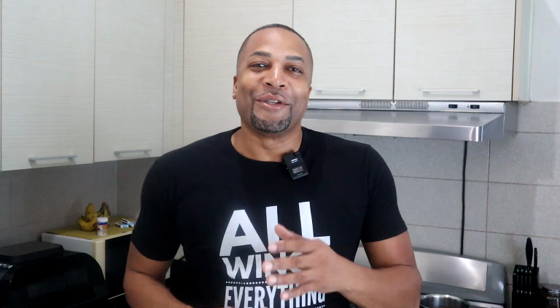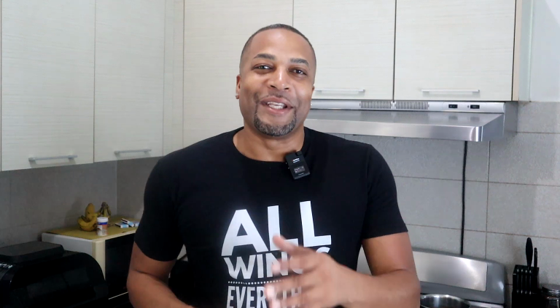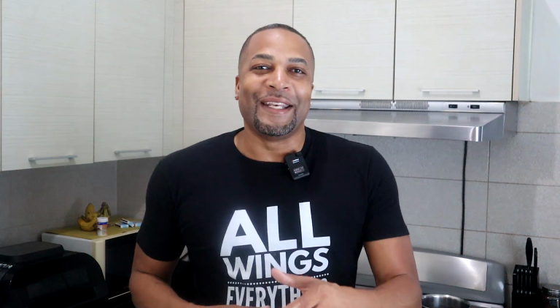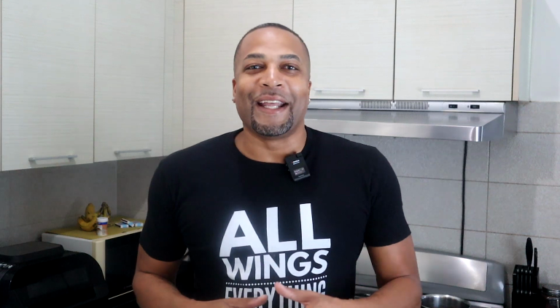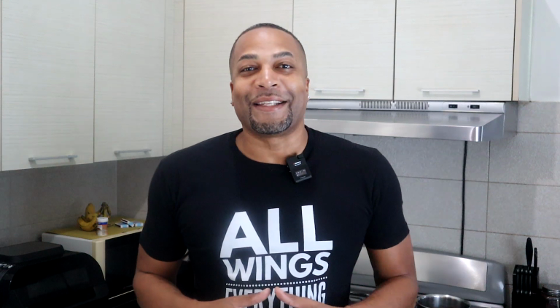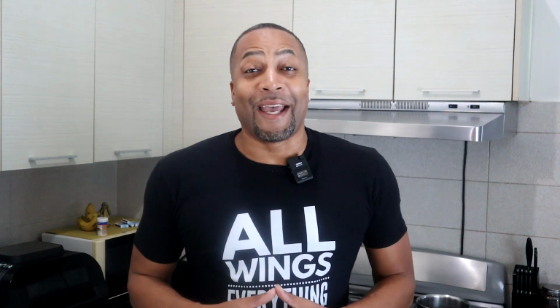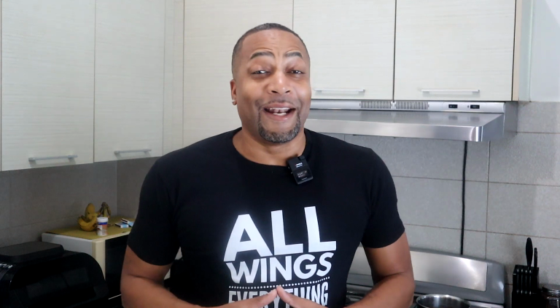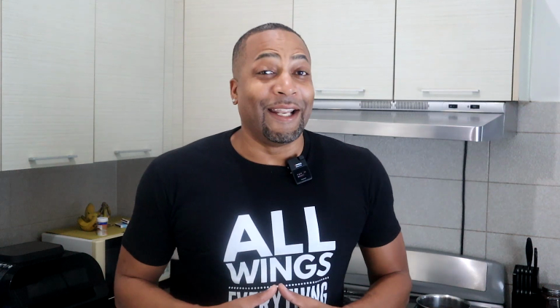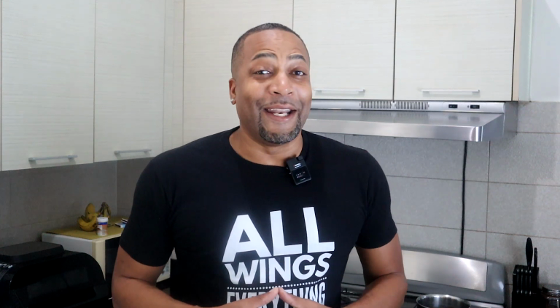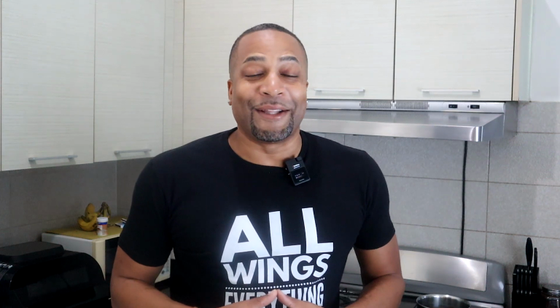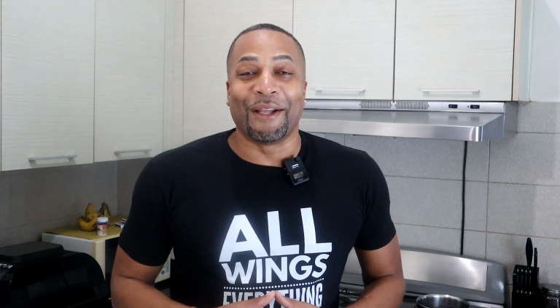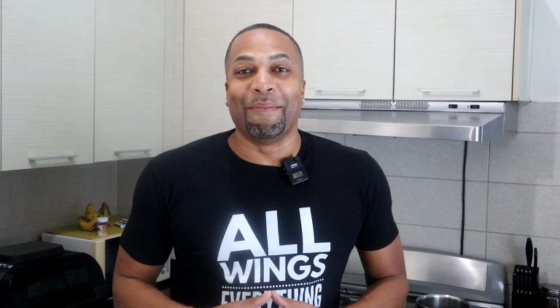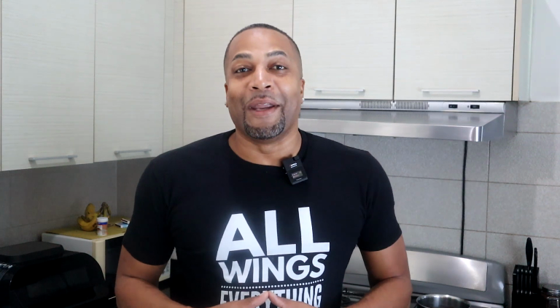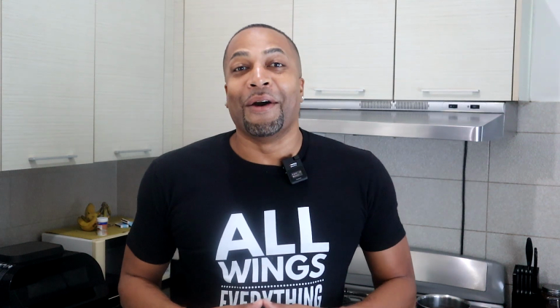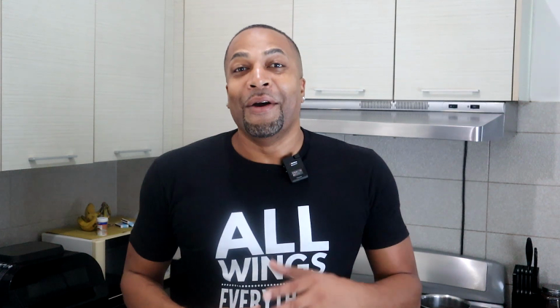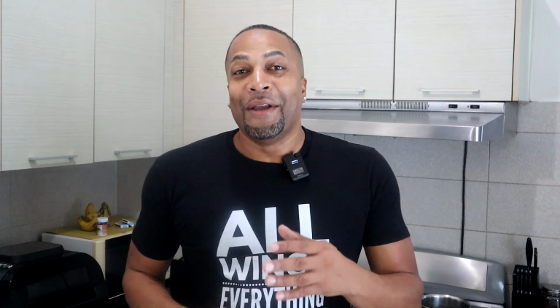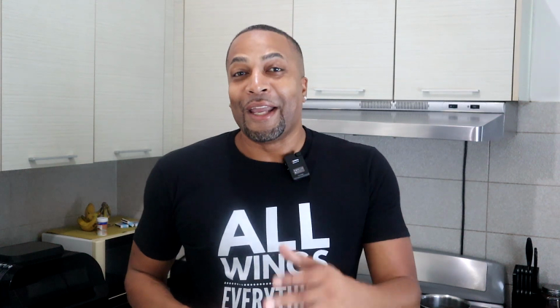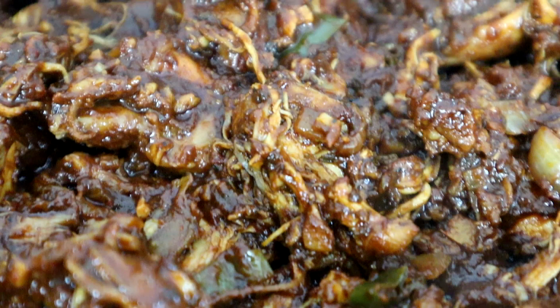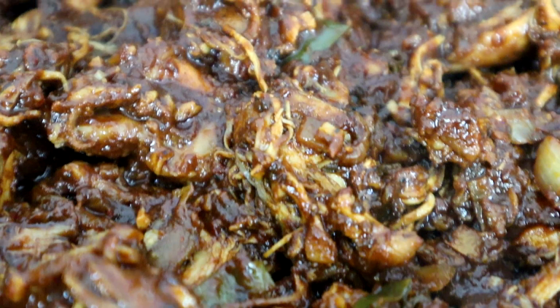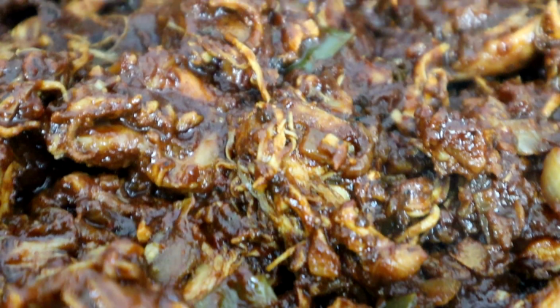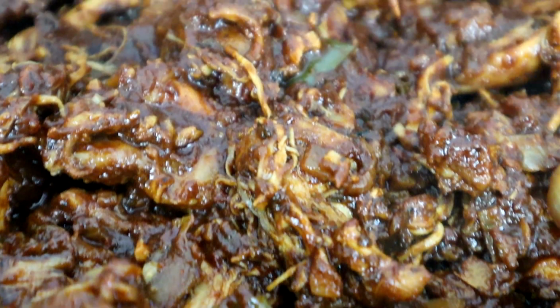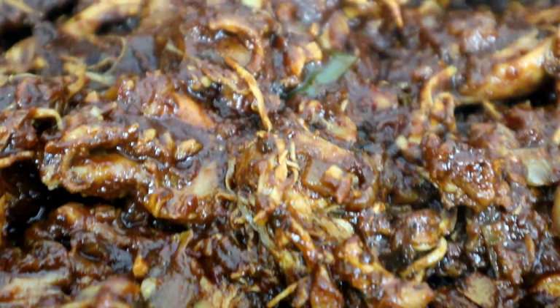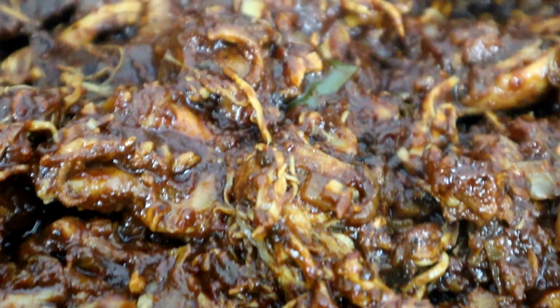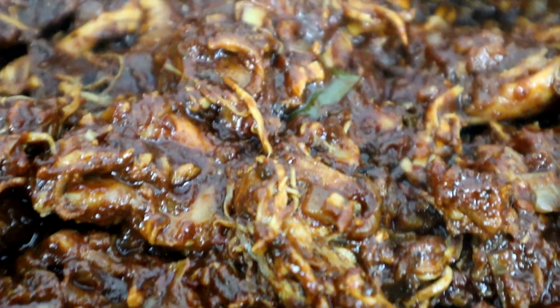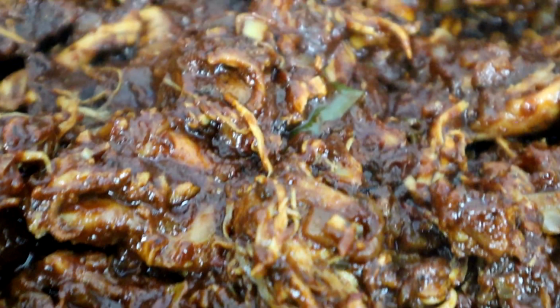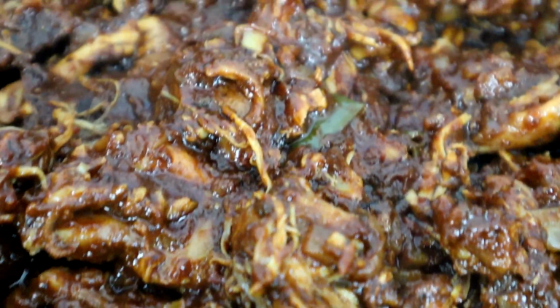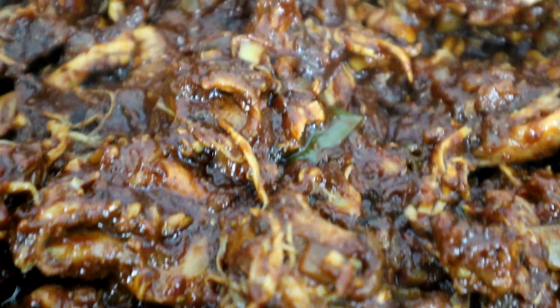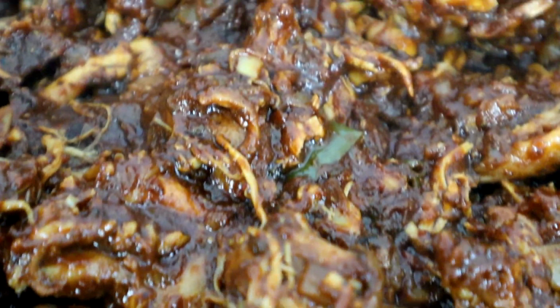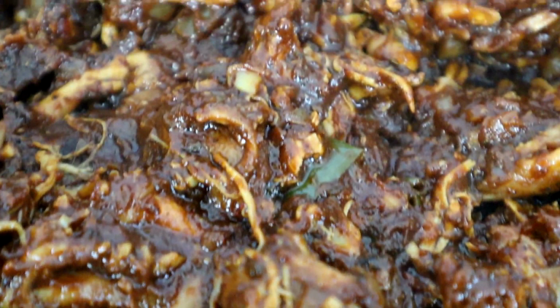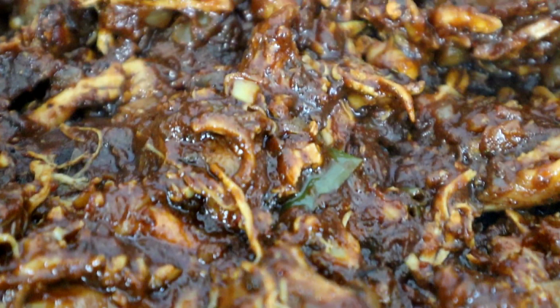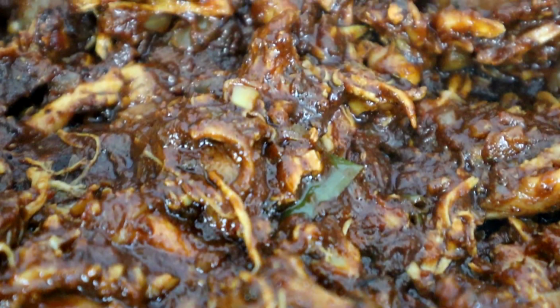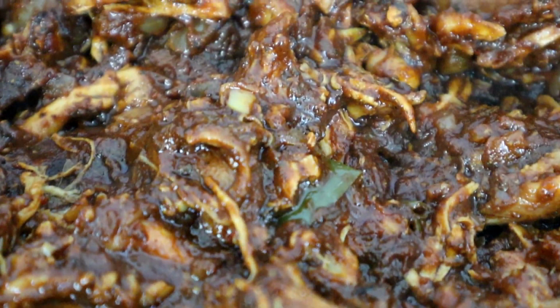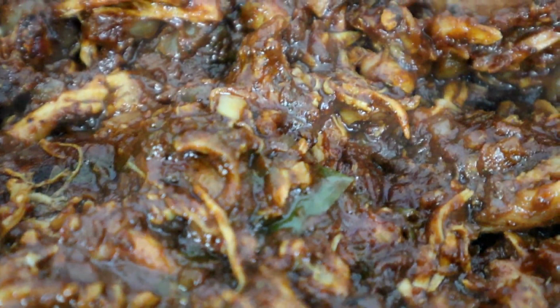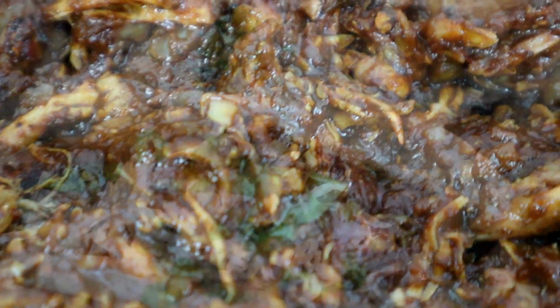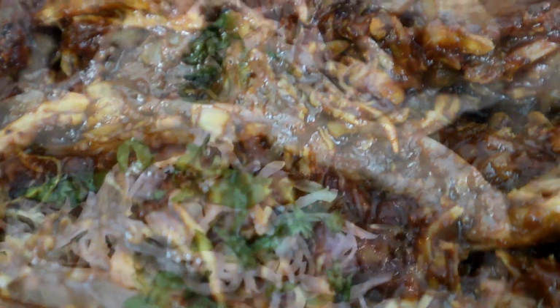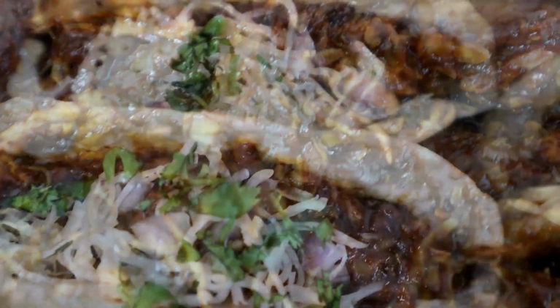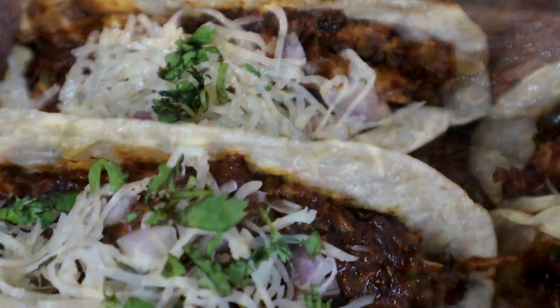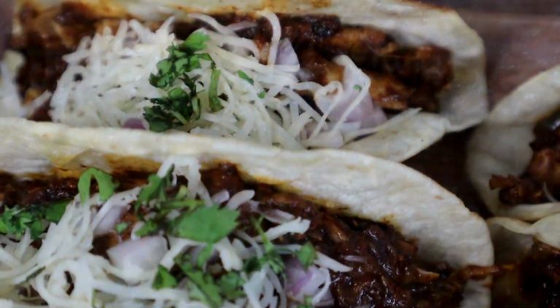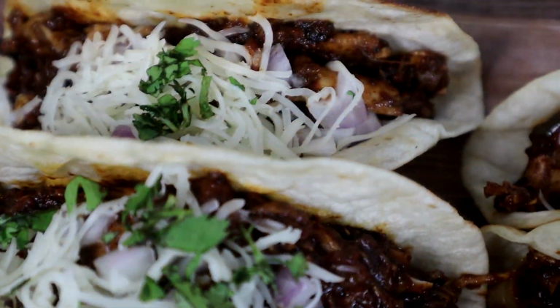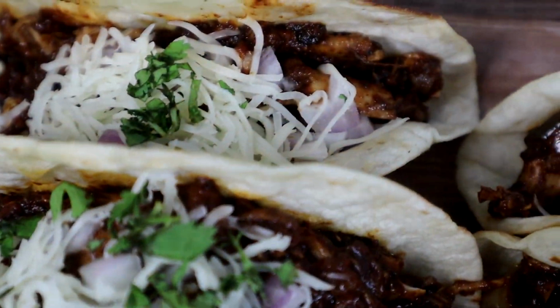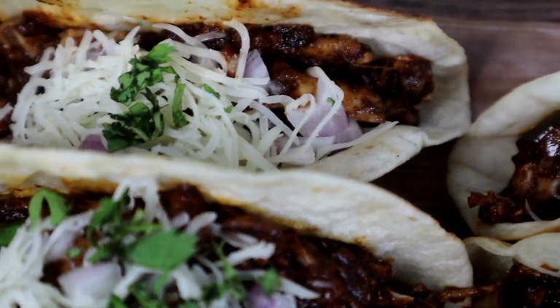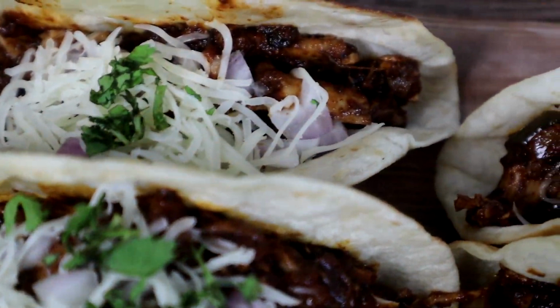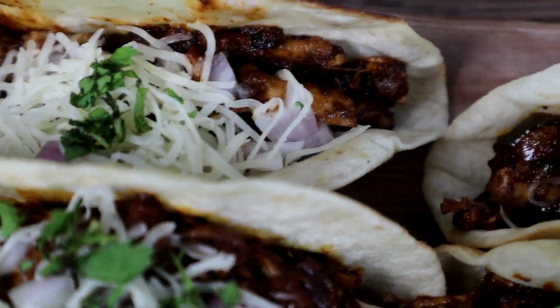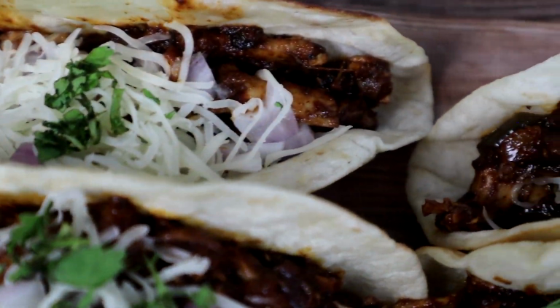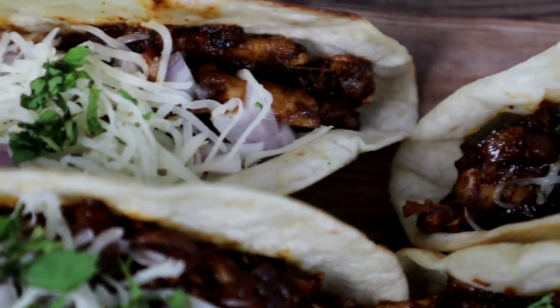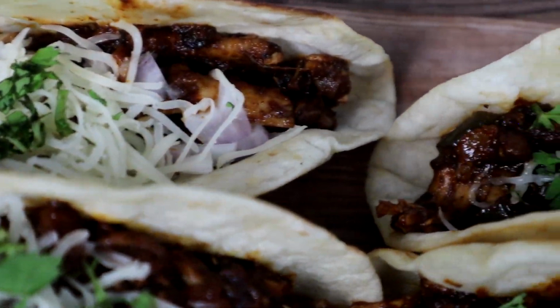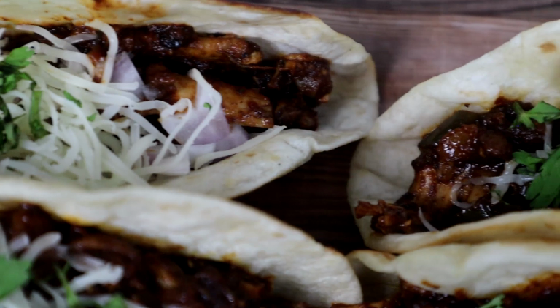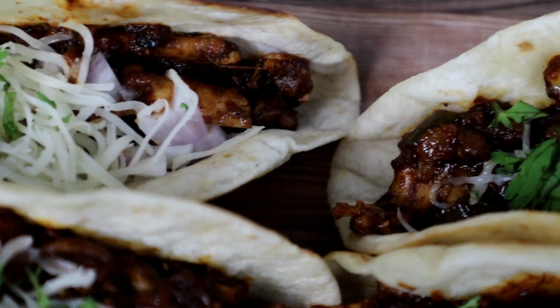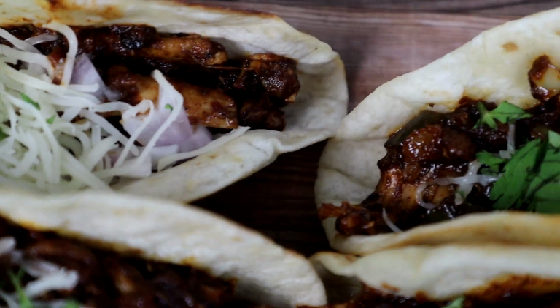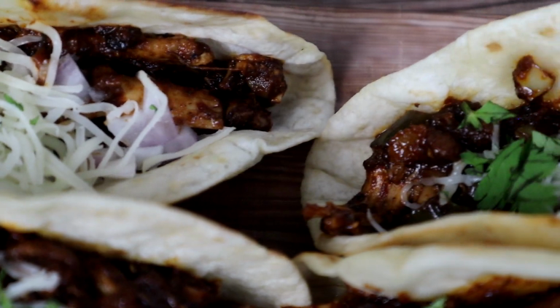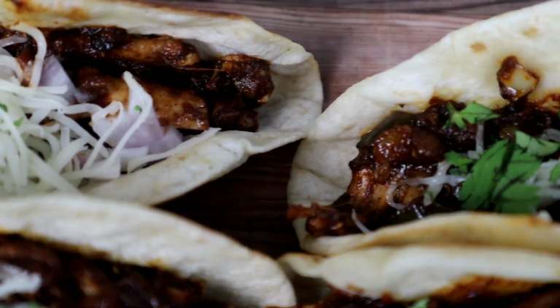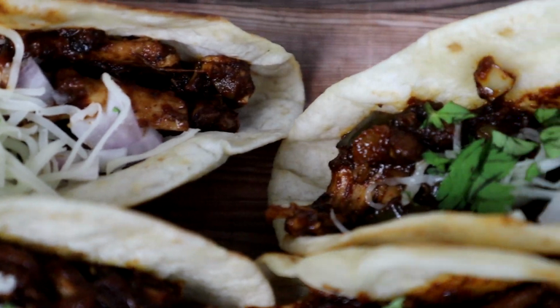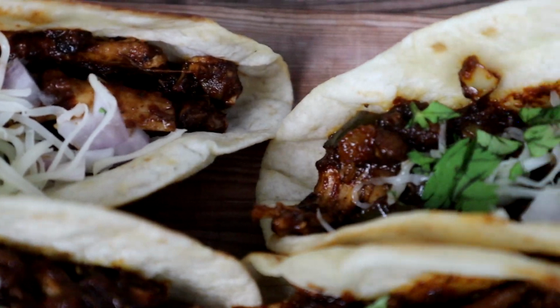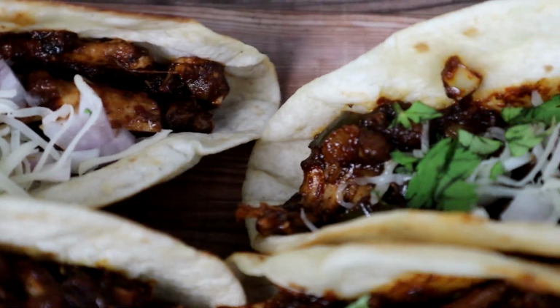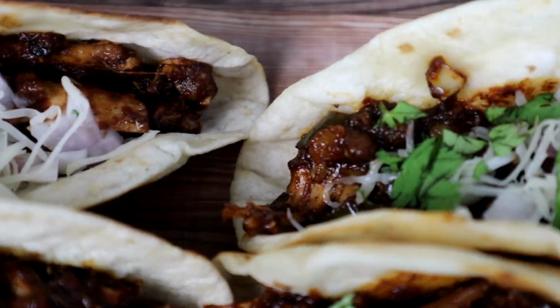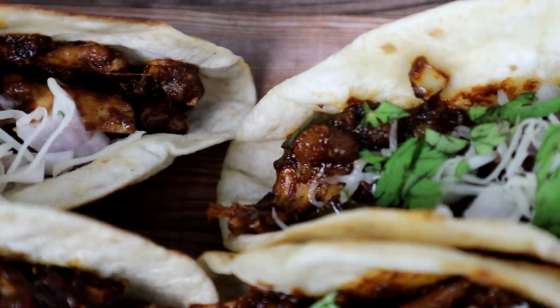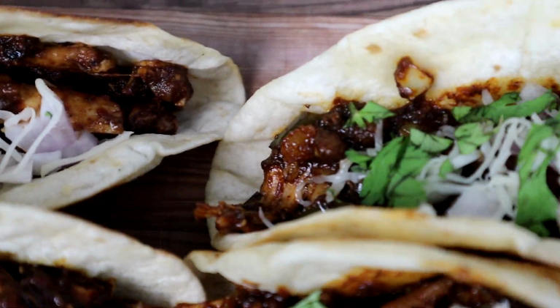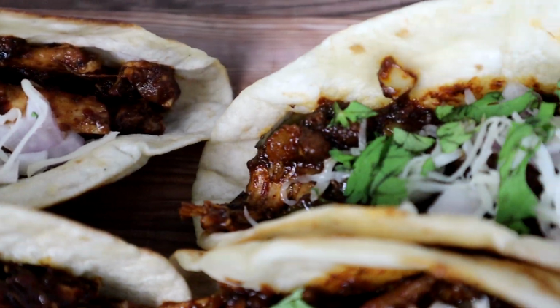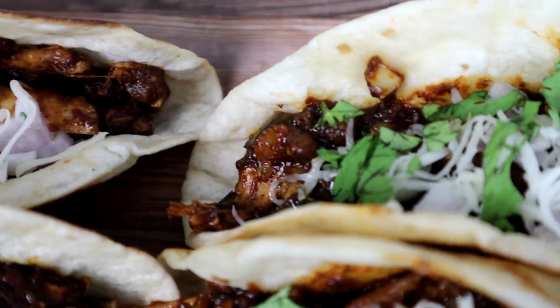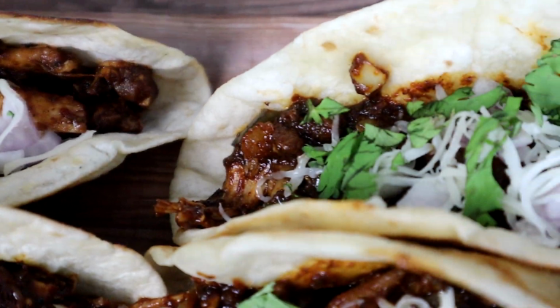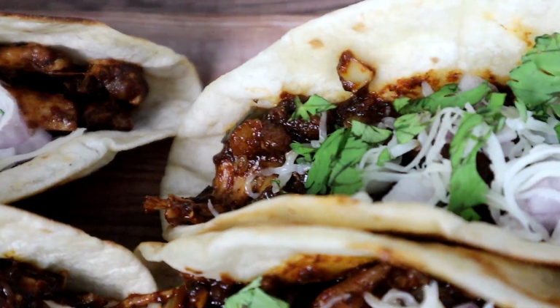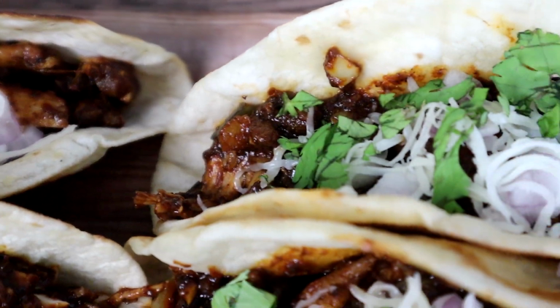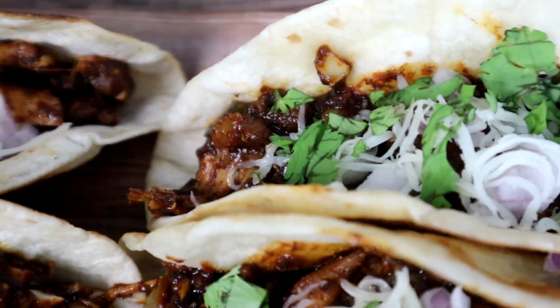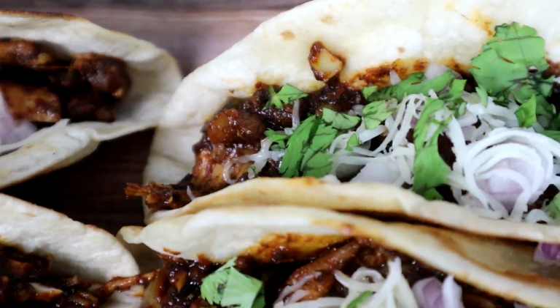You seen that title and that thumbnail. Y'all ready for some tacos? We're going to put a Mexican twist on it with these chicken tinga tacos.